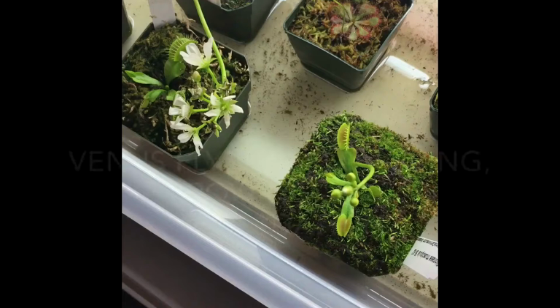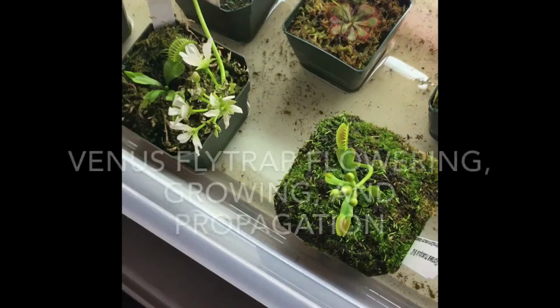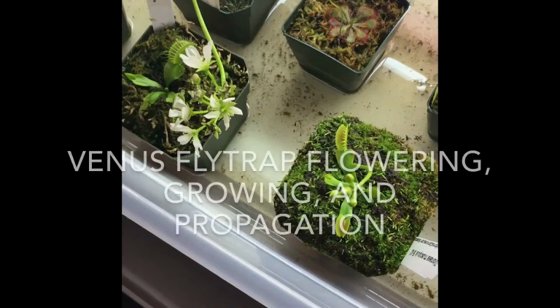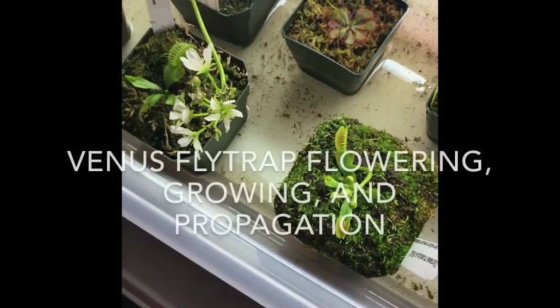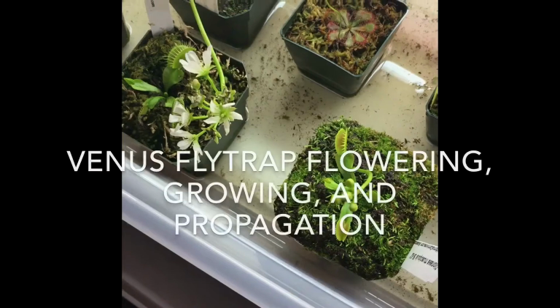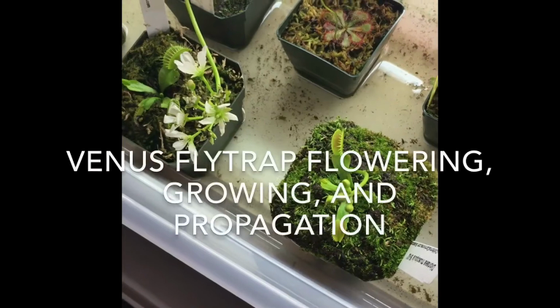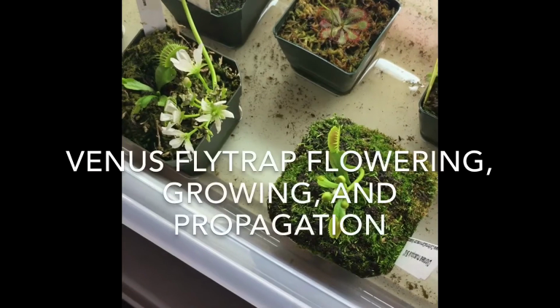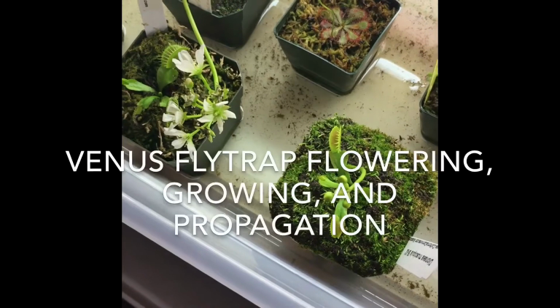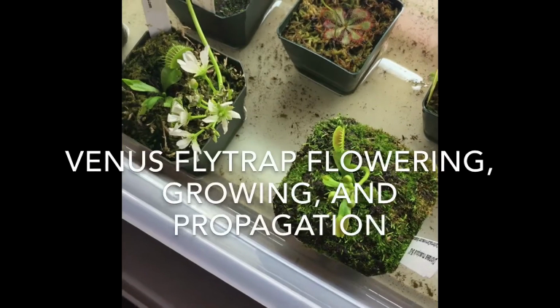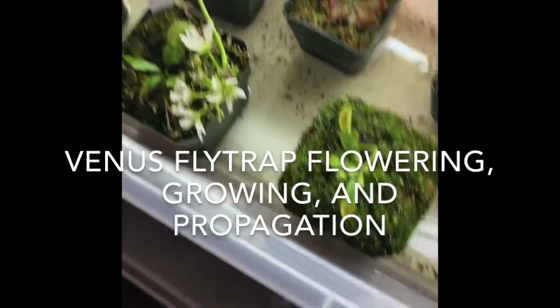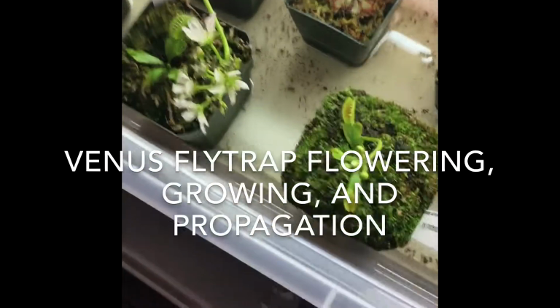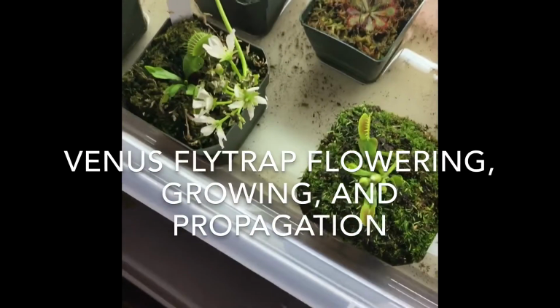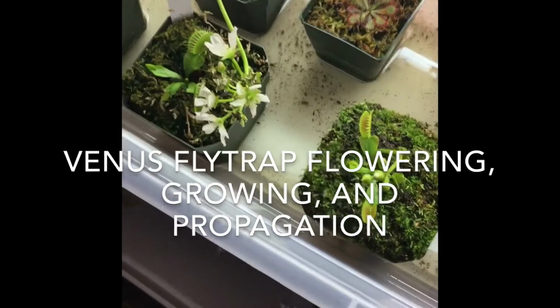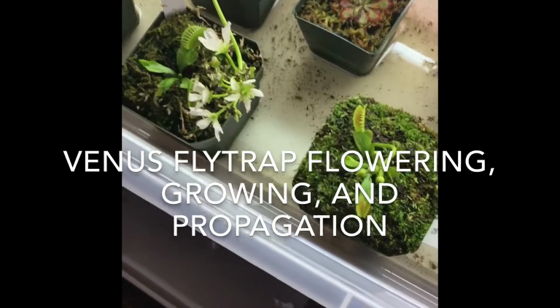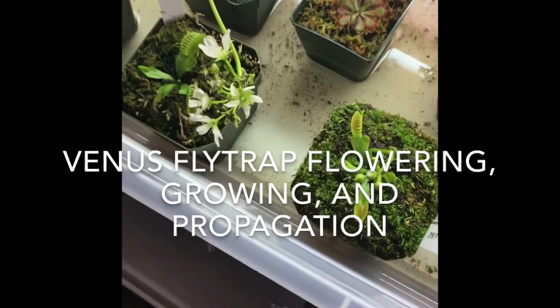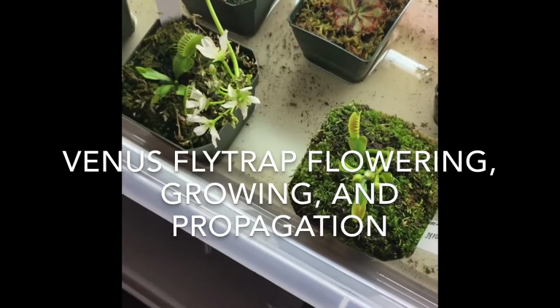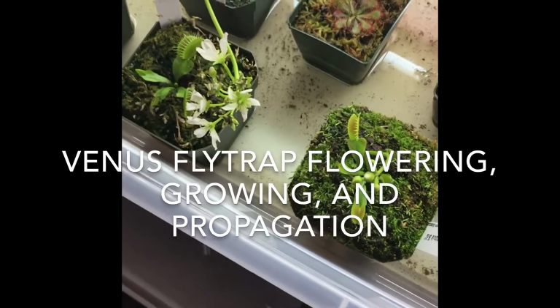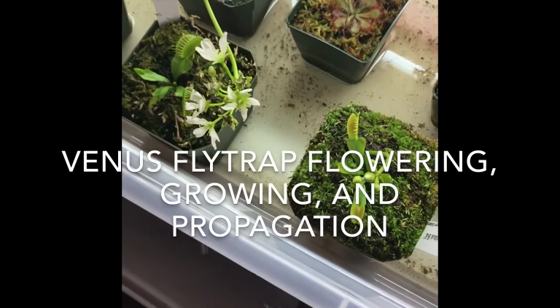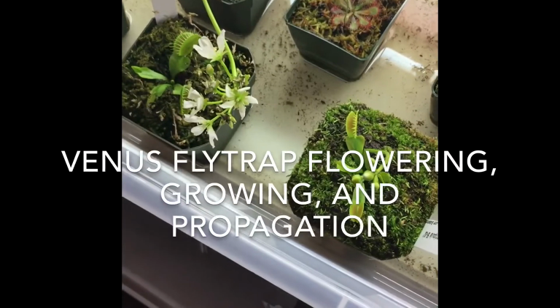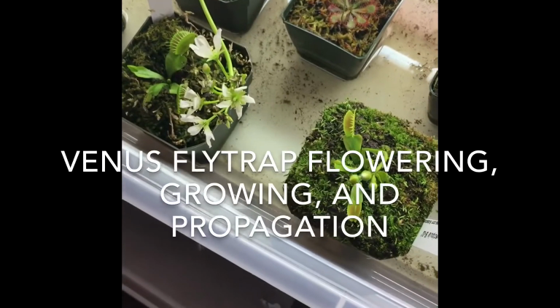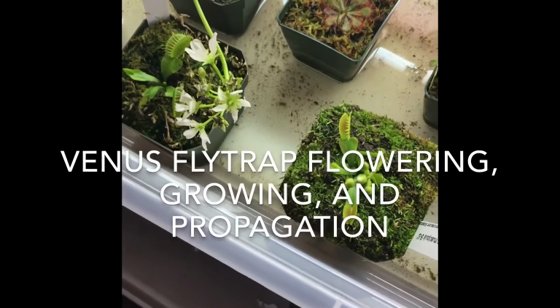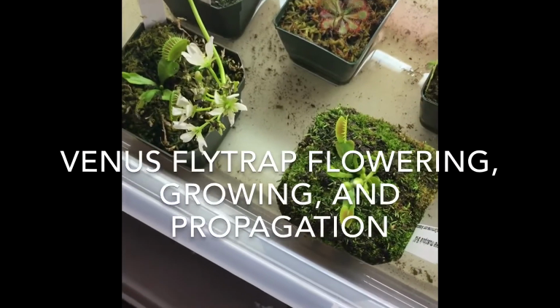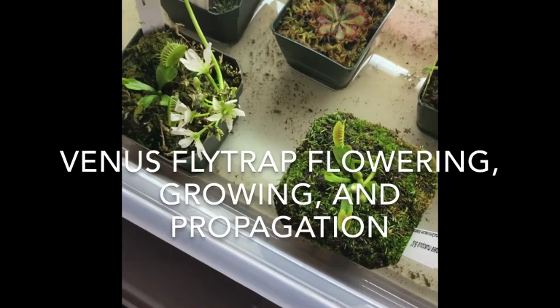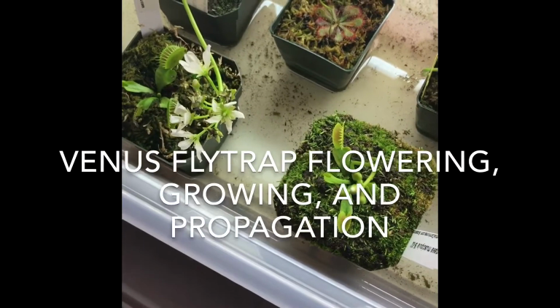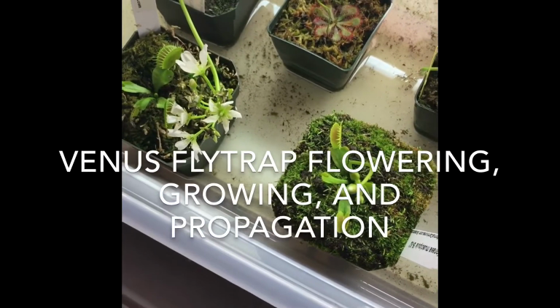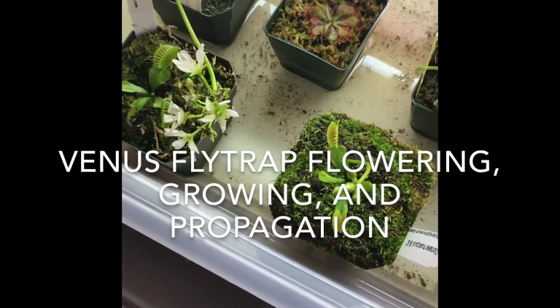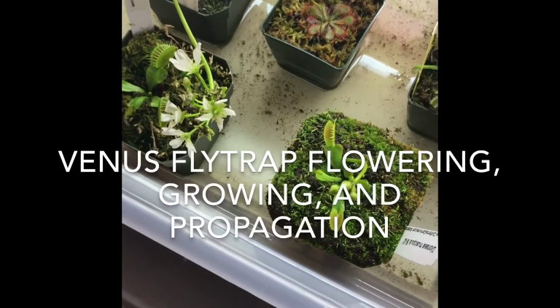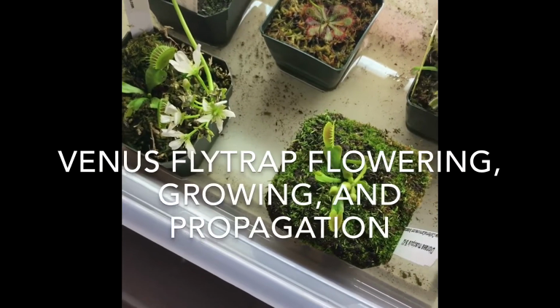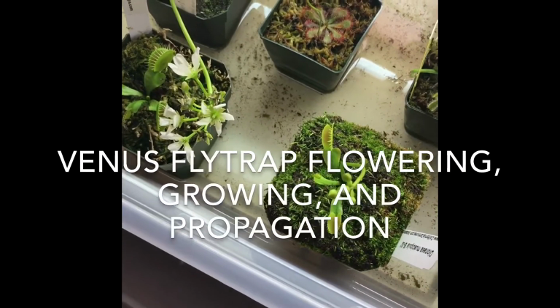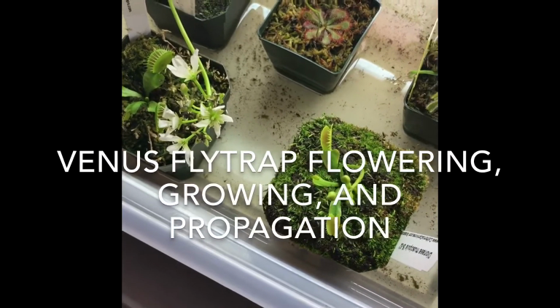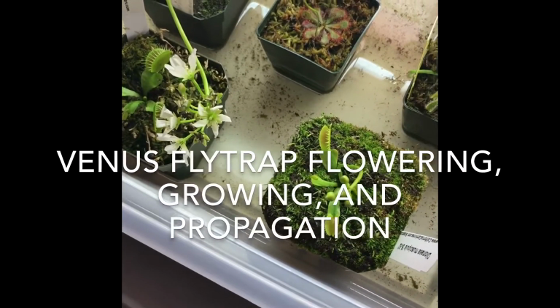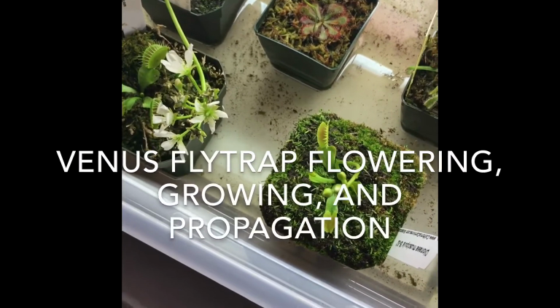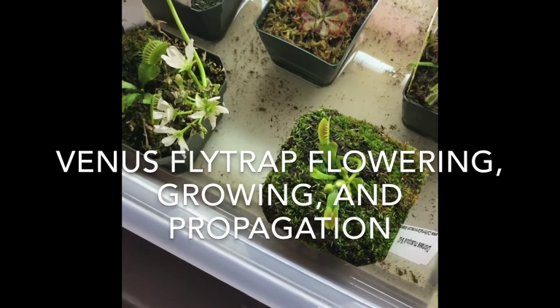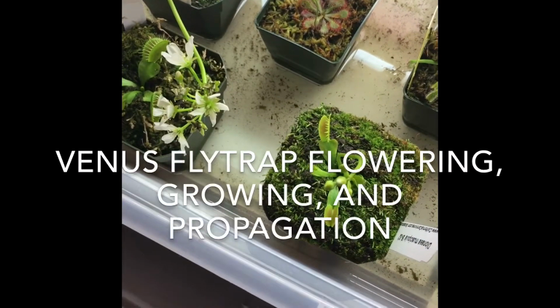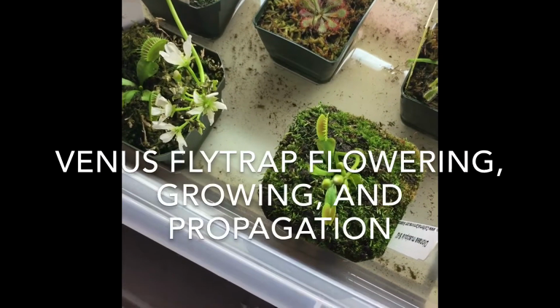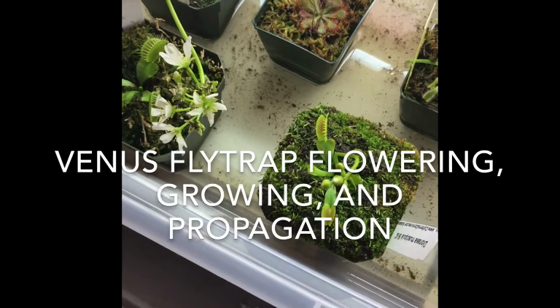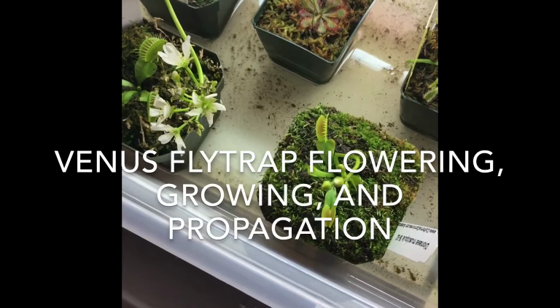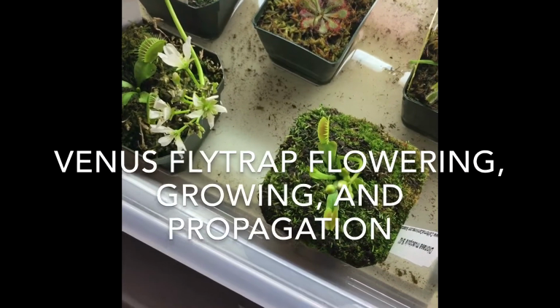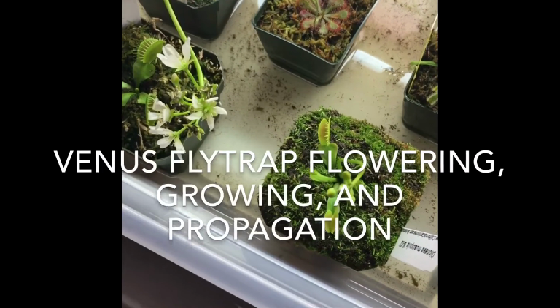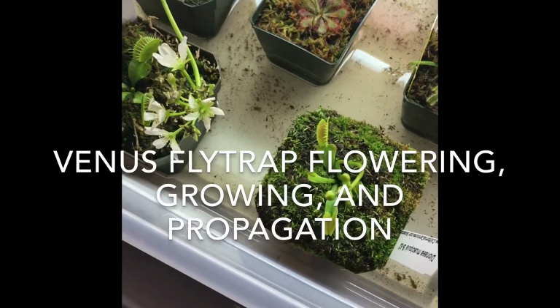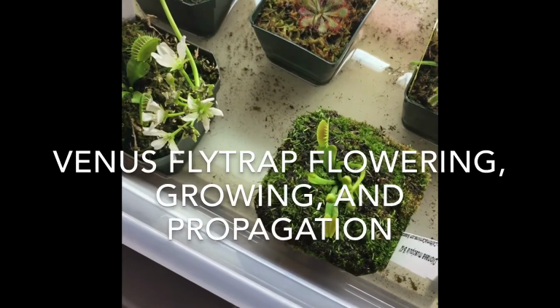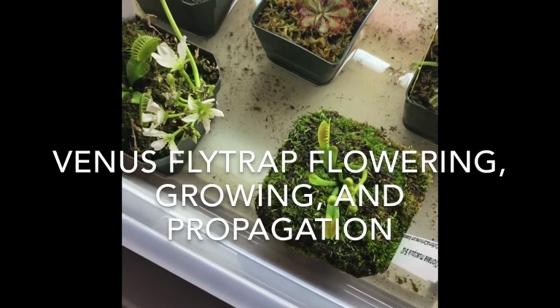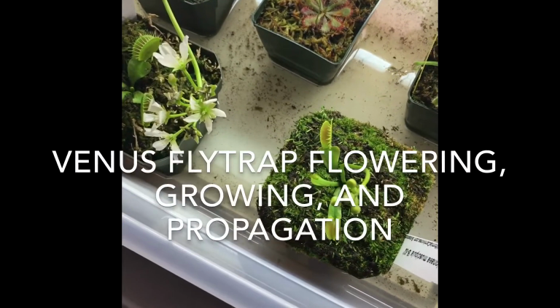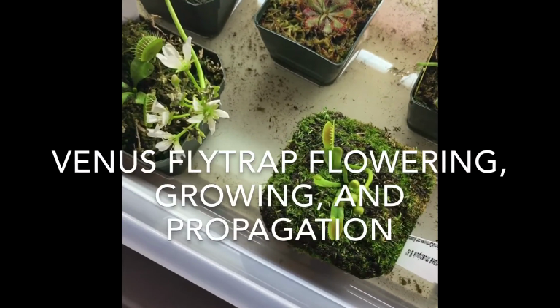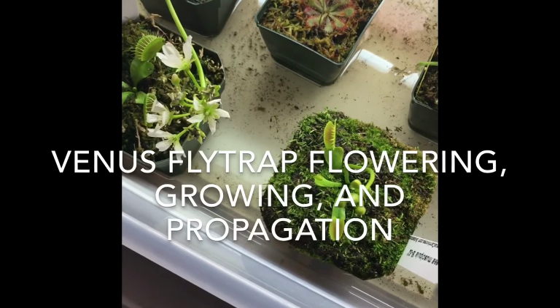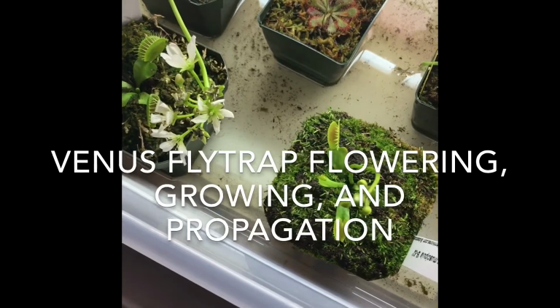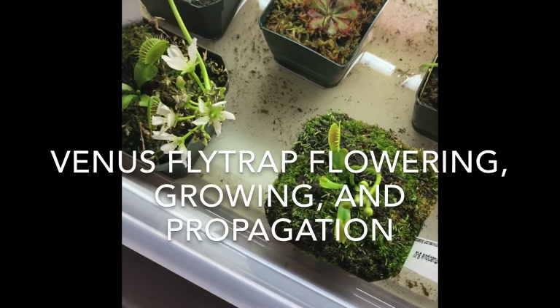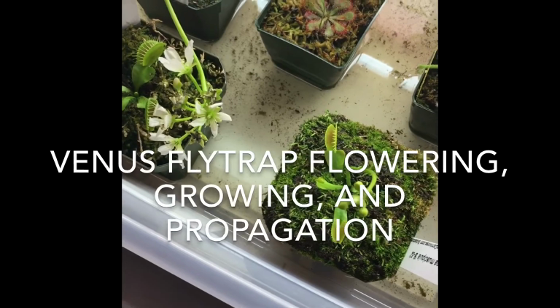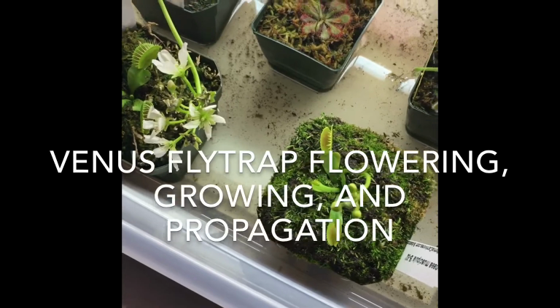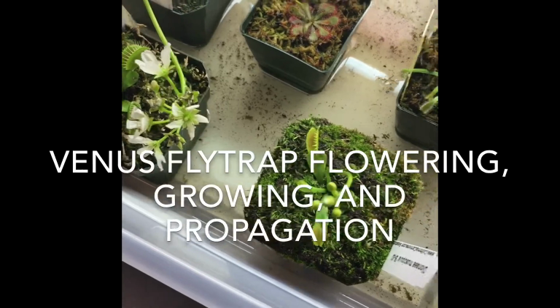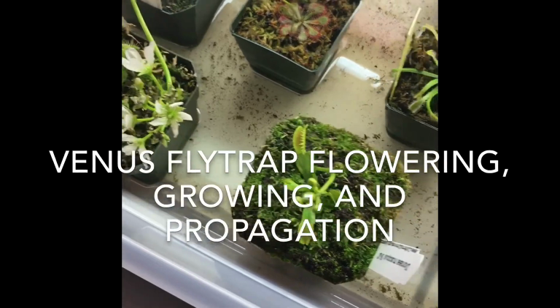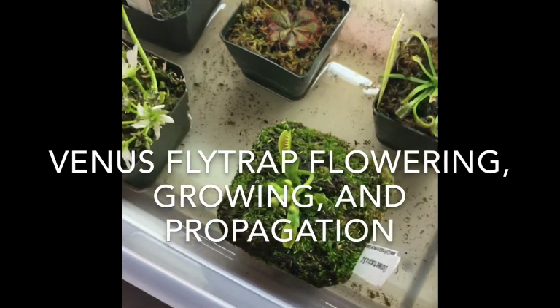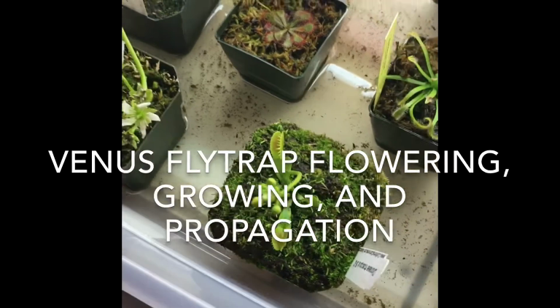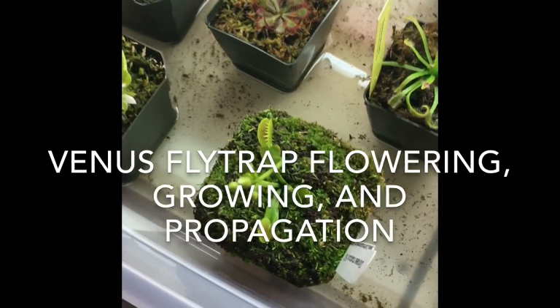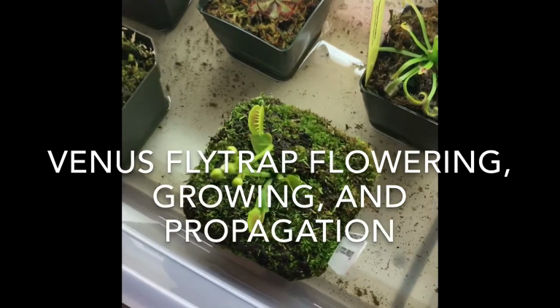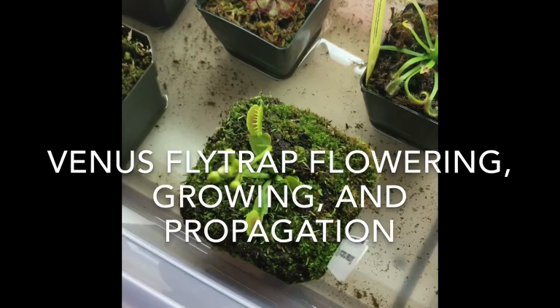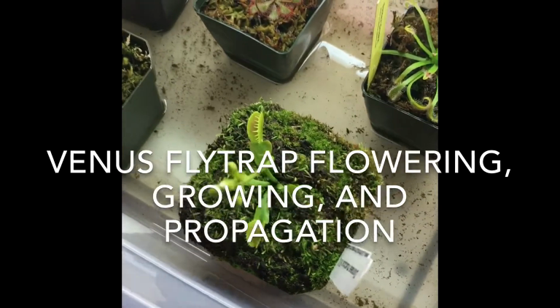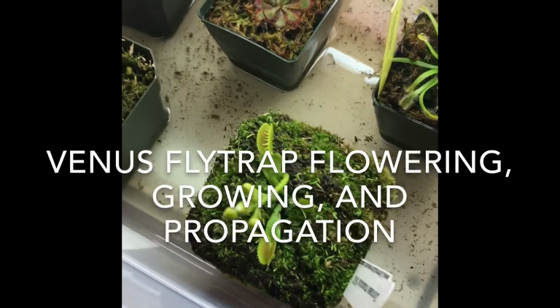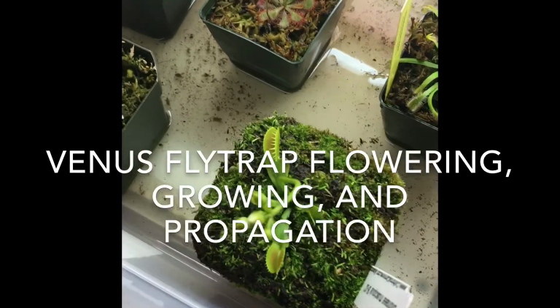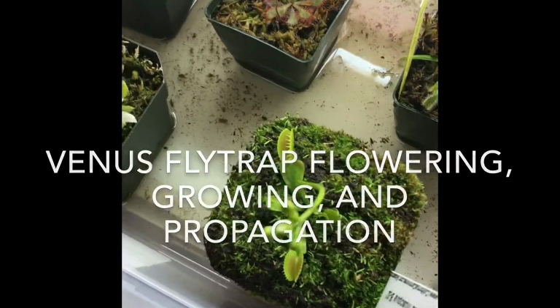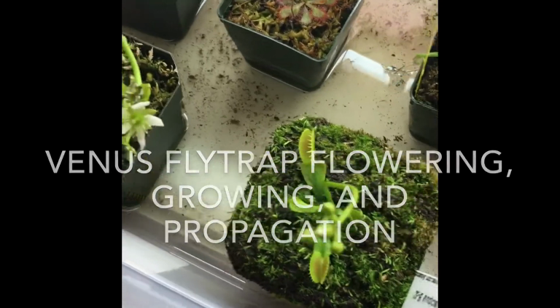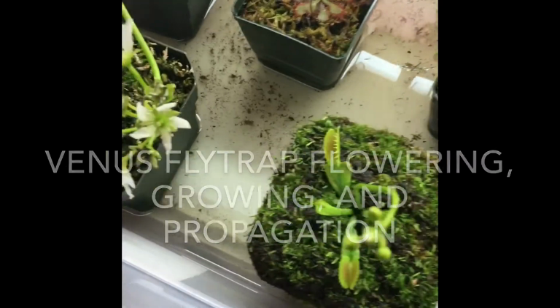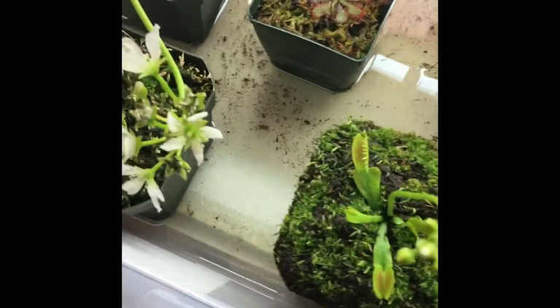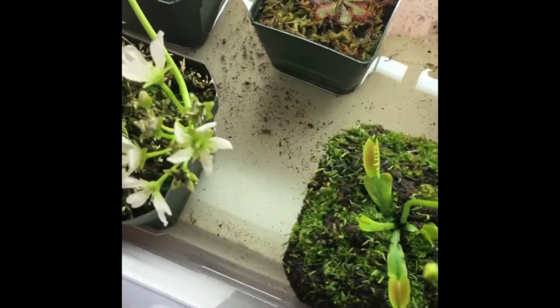Hey there, hope everybody's doing well. This is just a quick video about Venus flytraps.